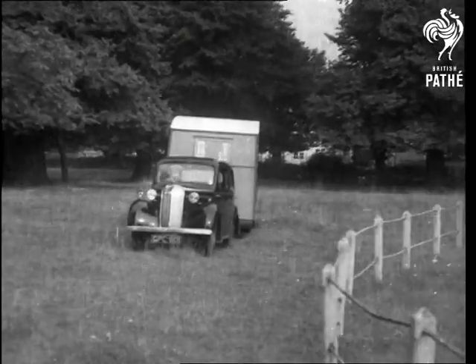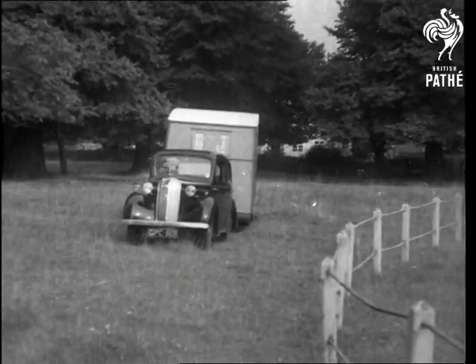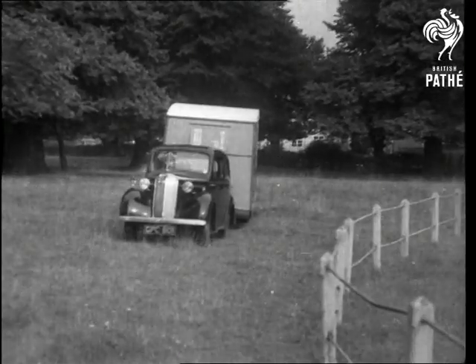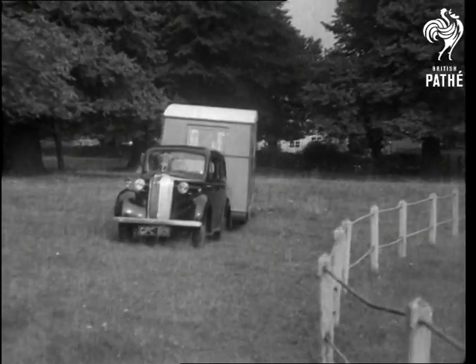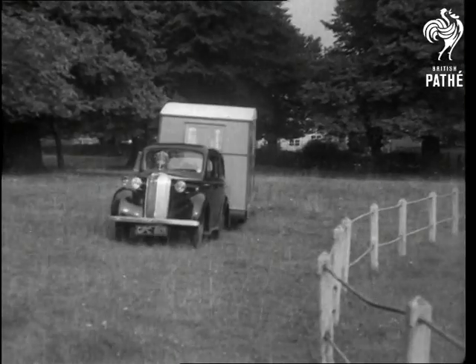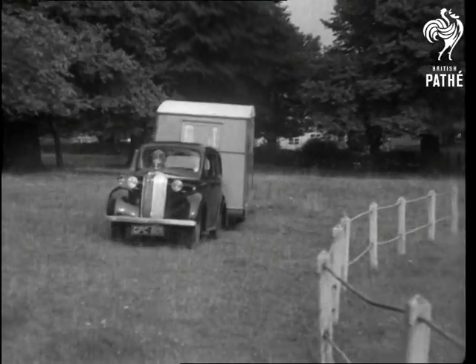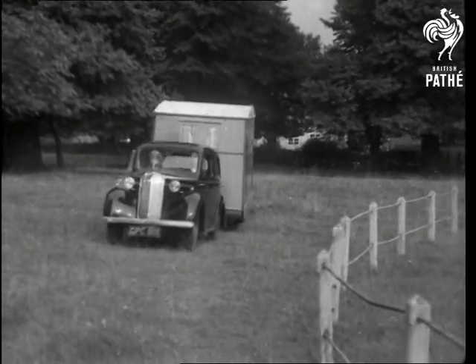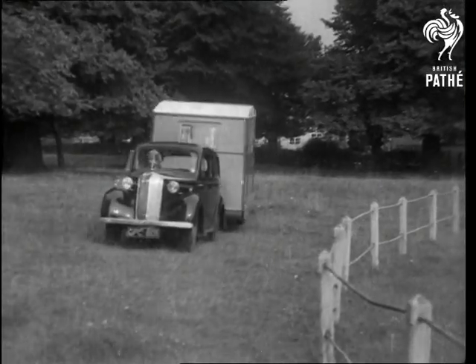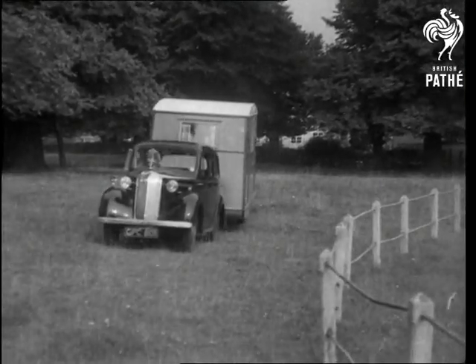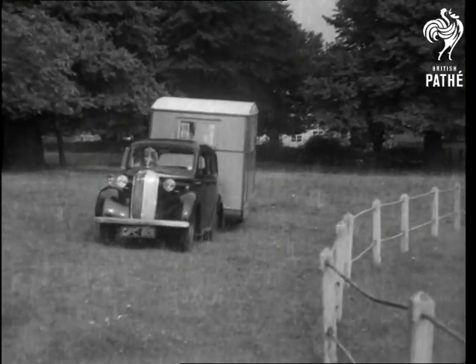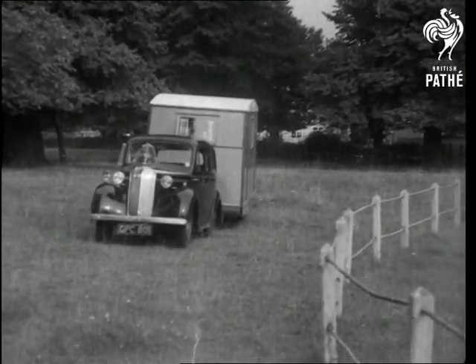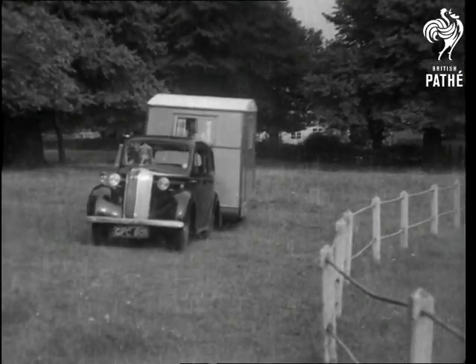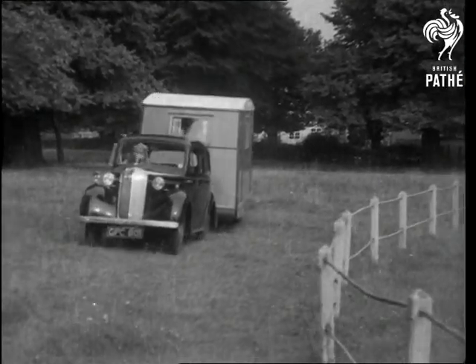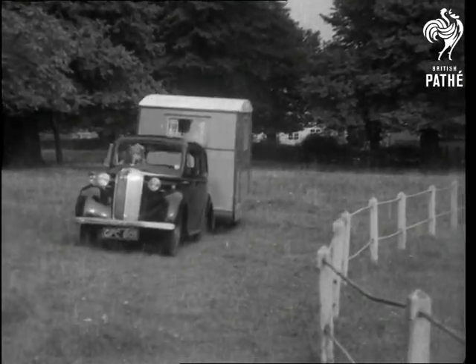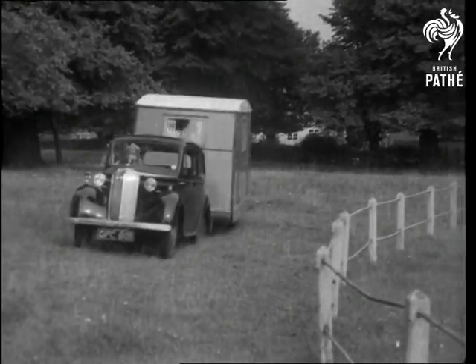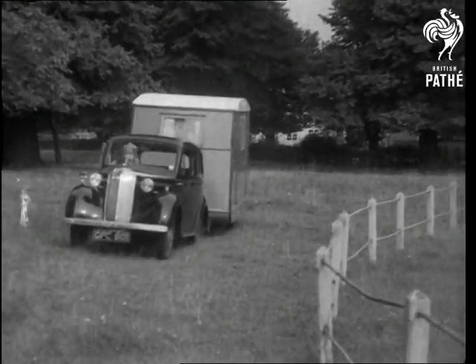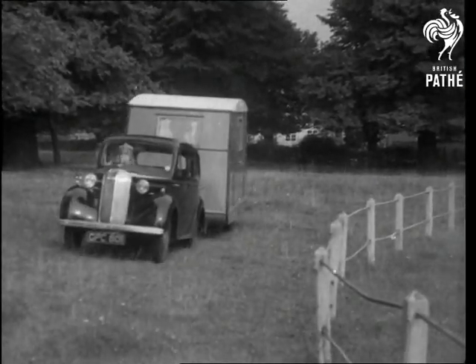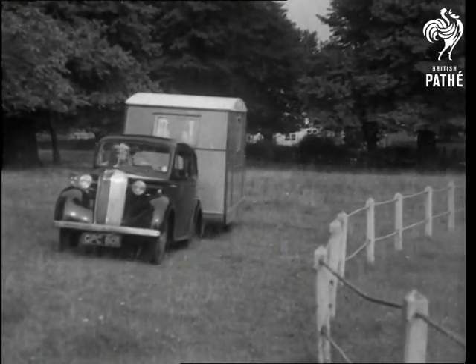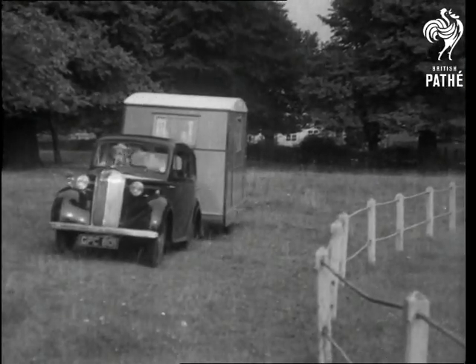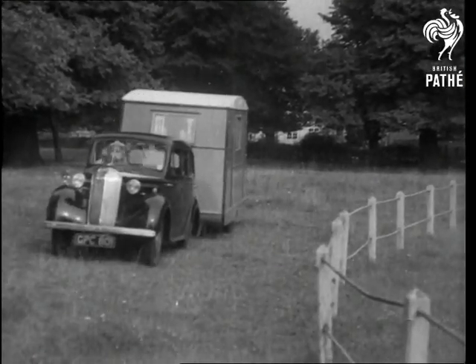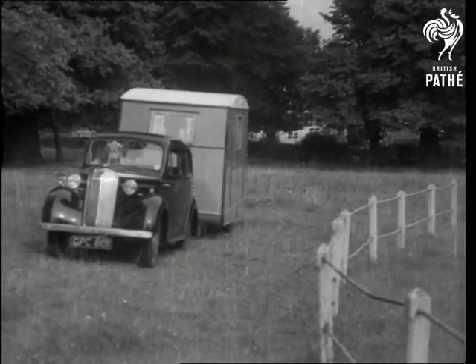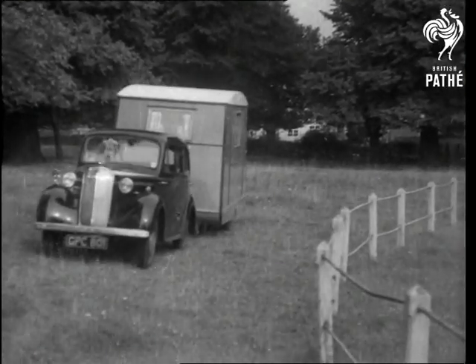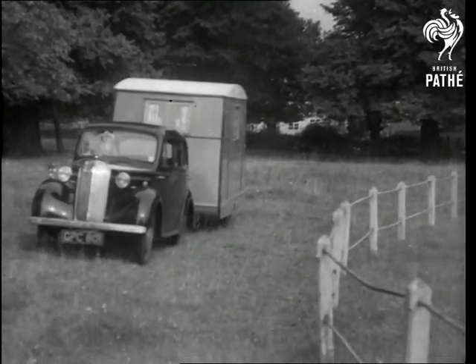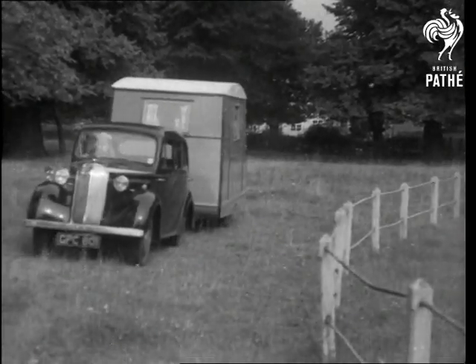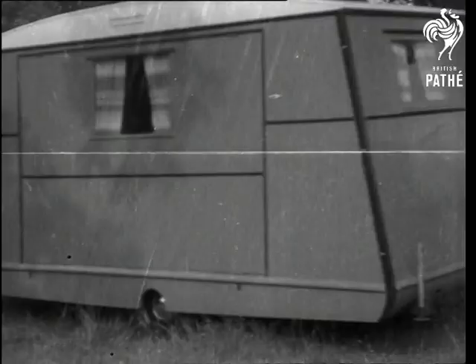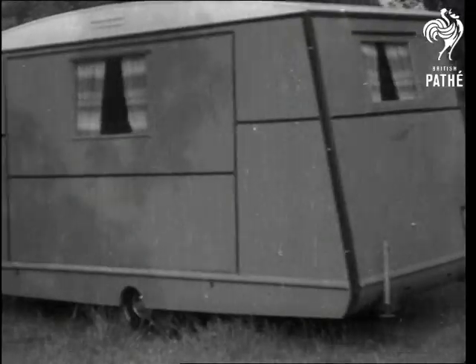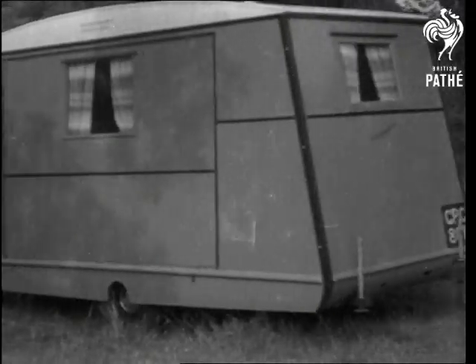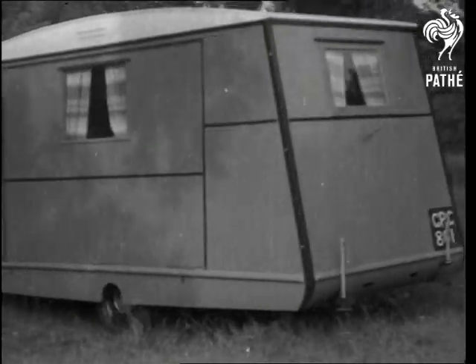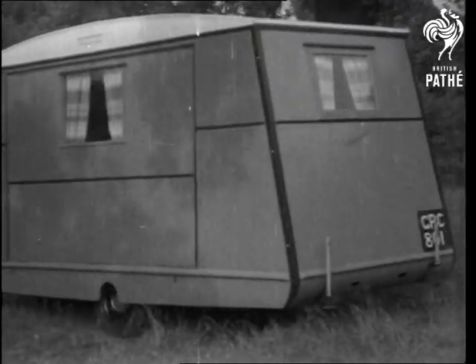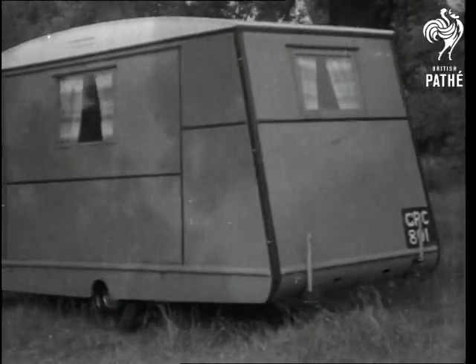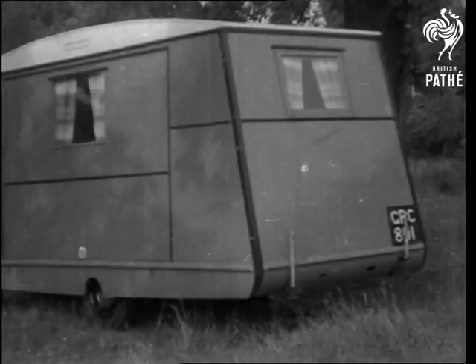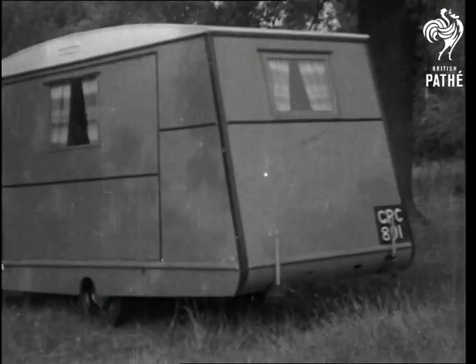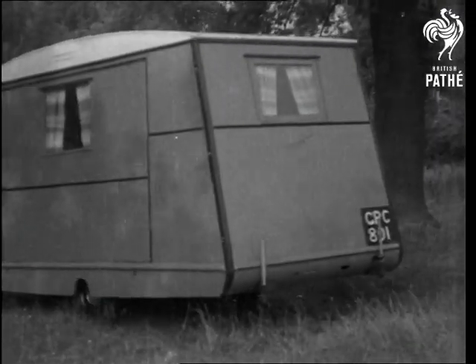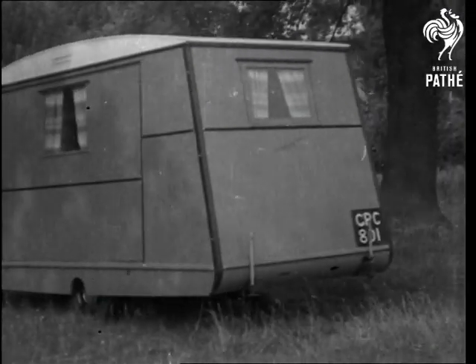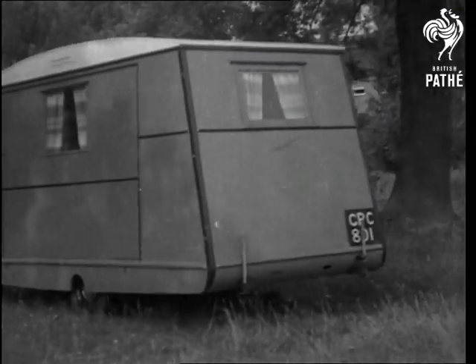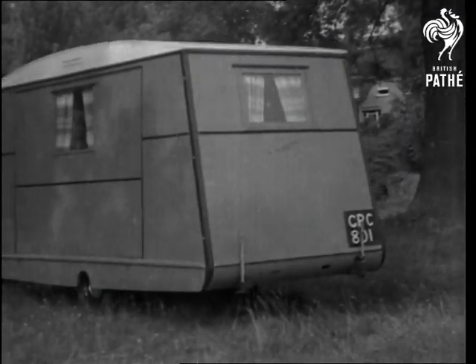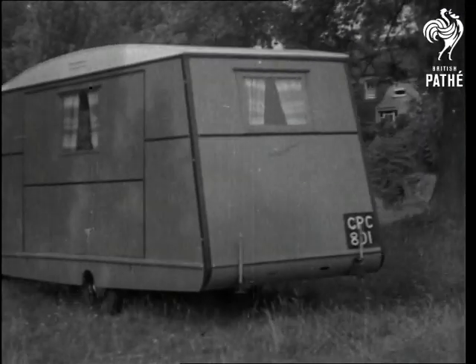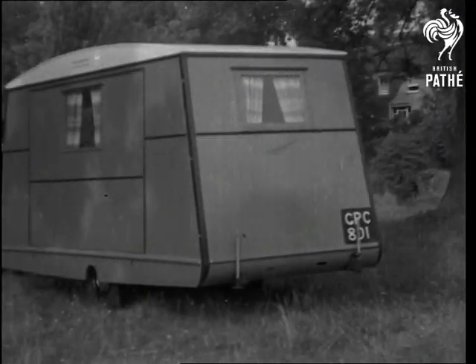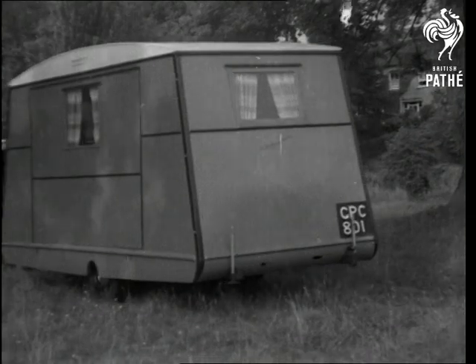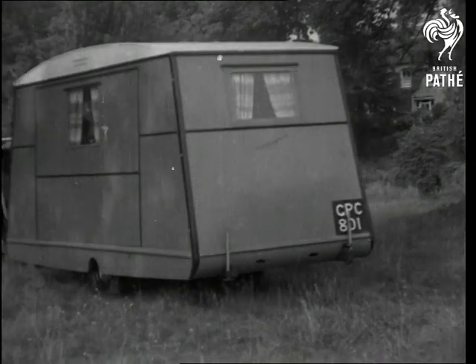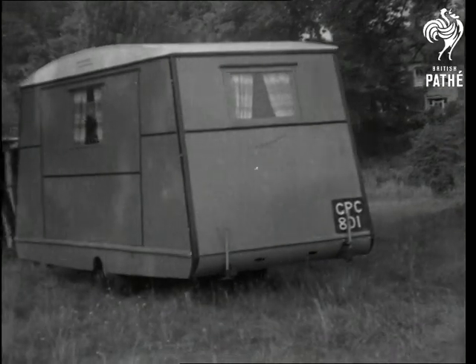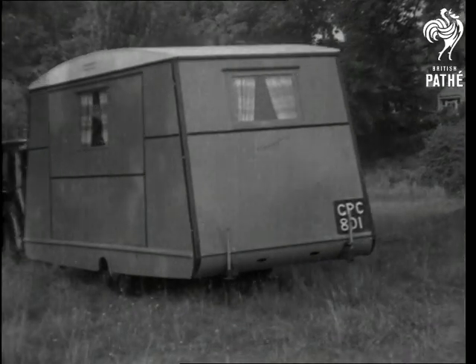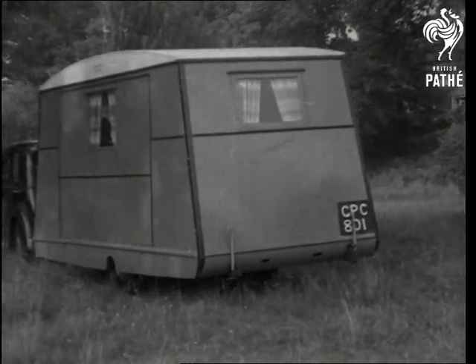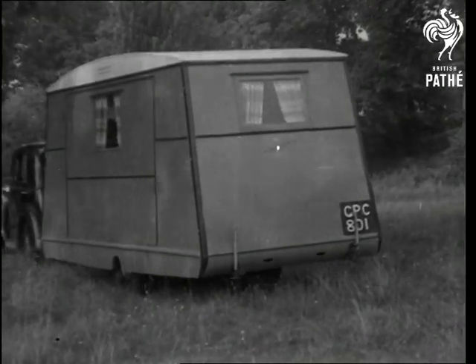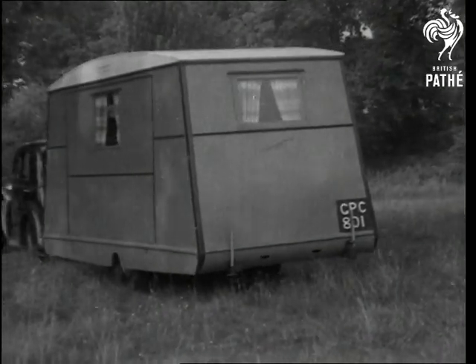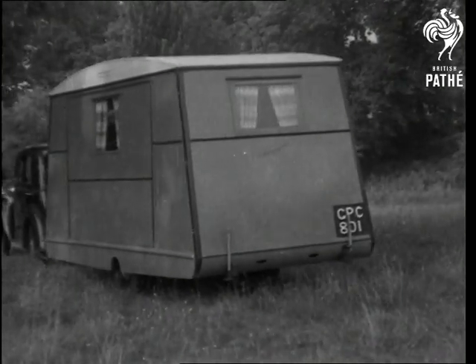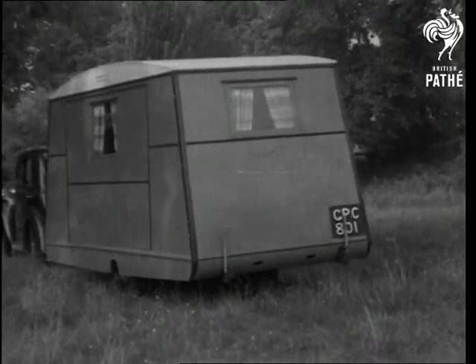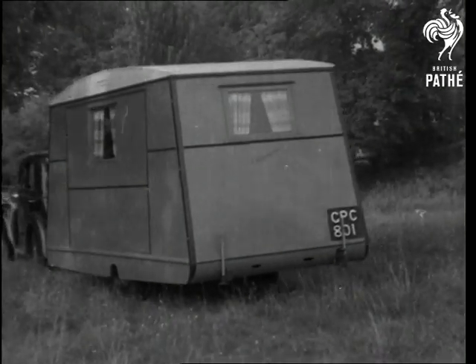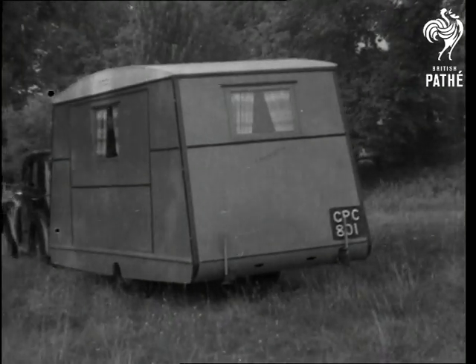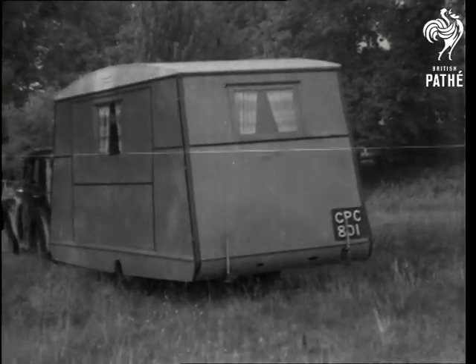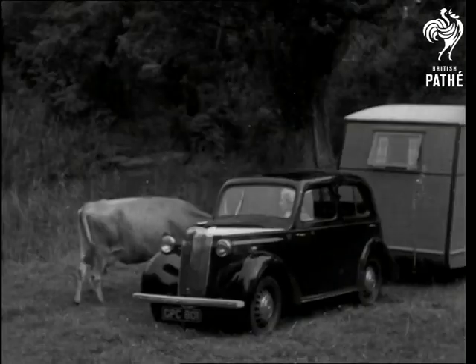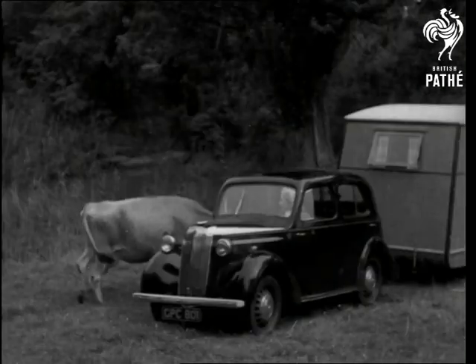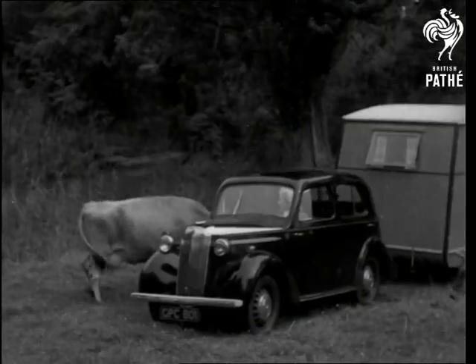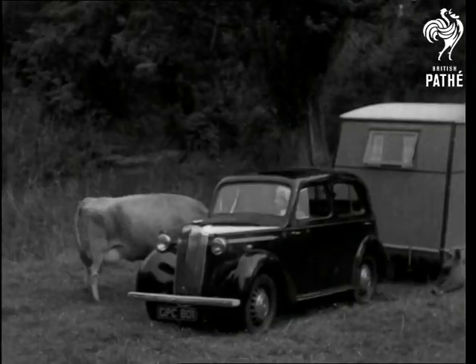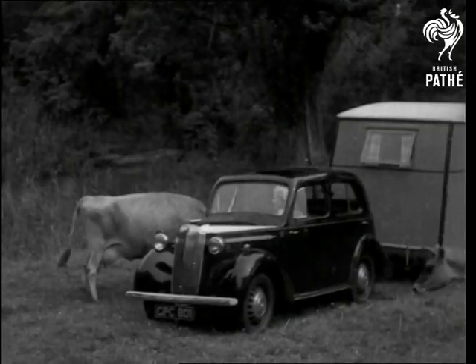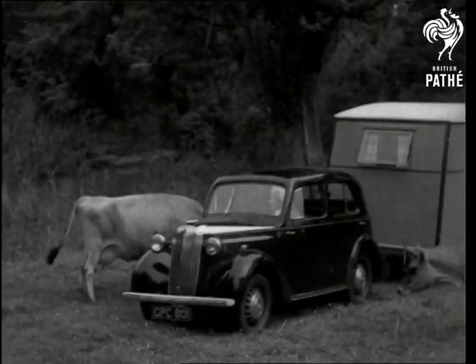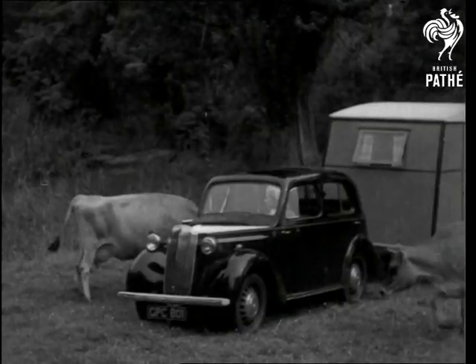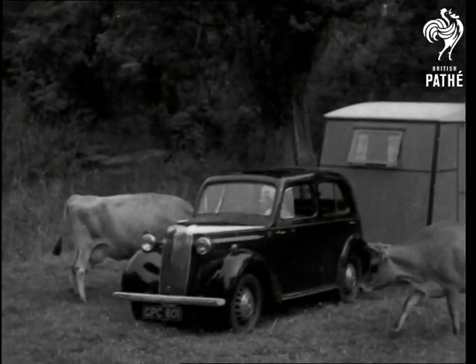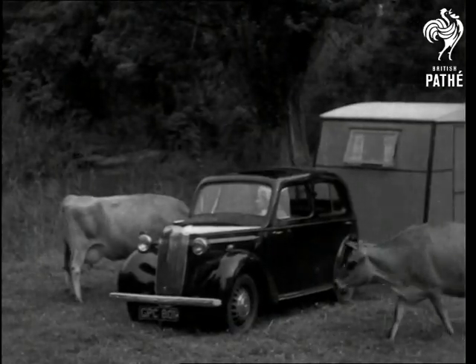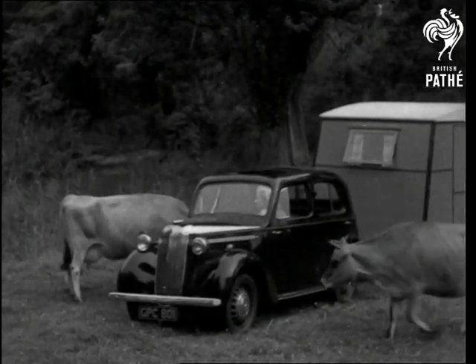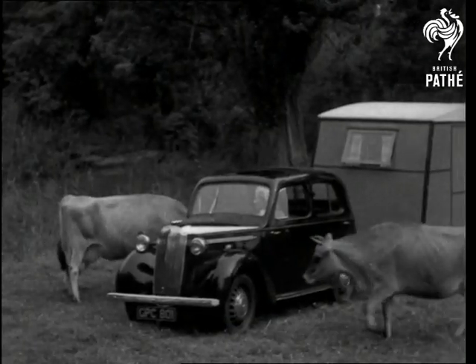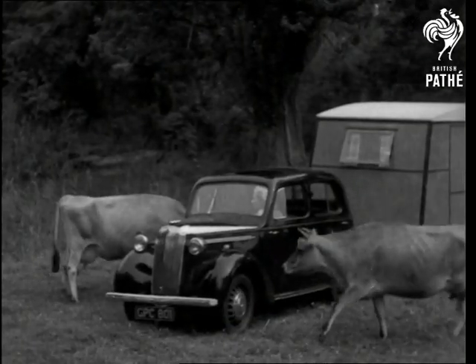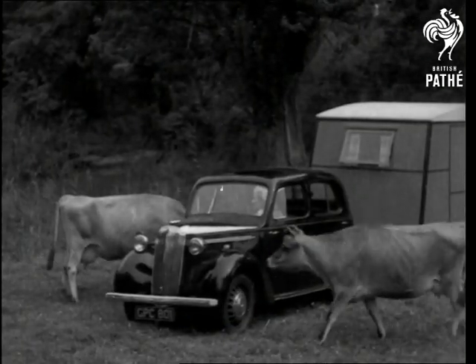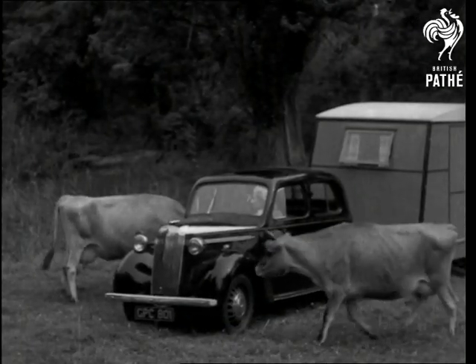If you're minded to go into the blue, here's the latest idea in caravans — the invention of Mr. C.N. Cooper of Surbiton. The cows are not his invention.